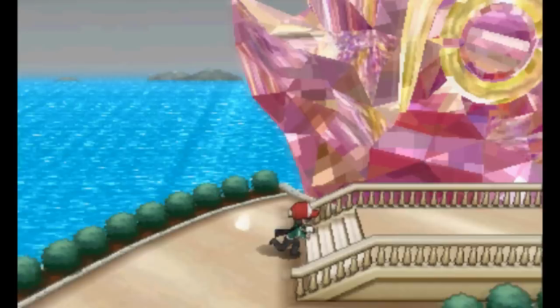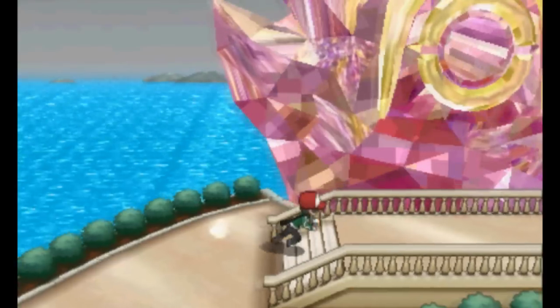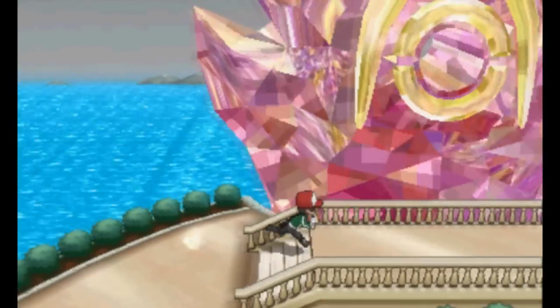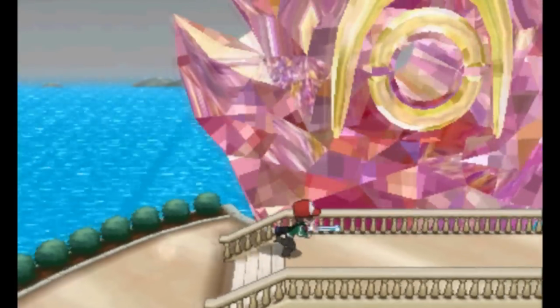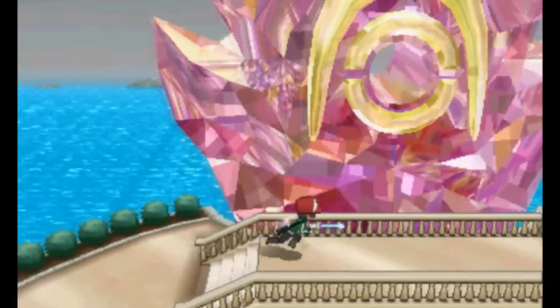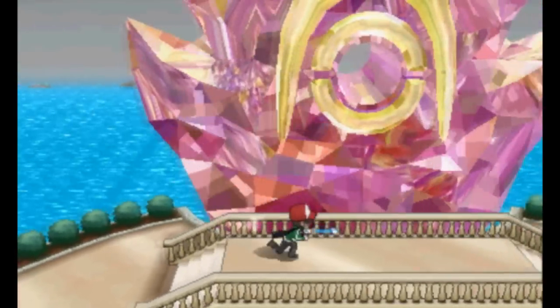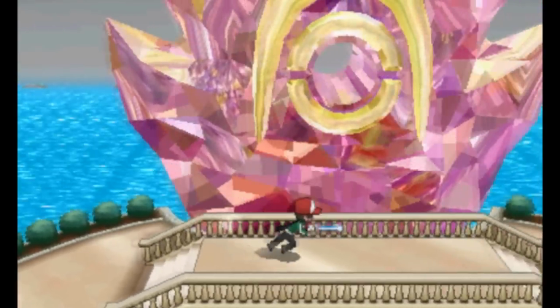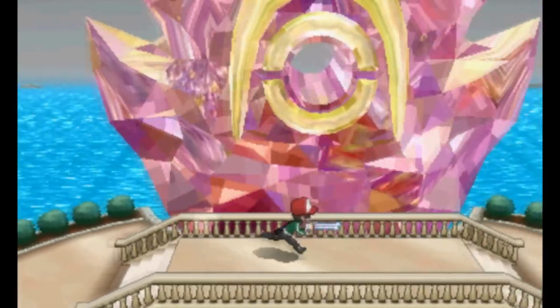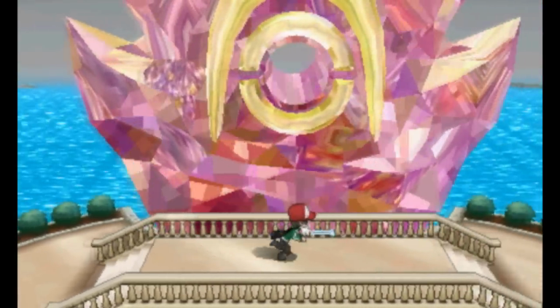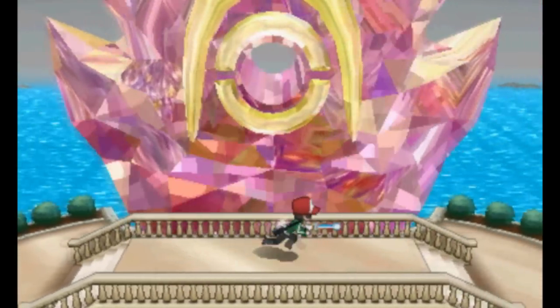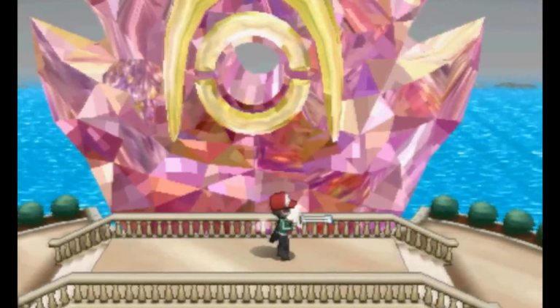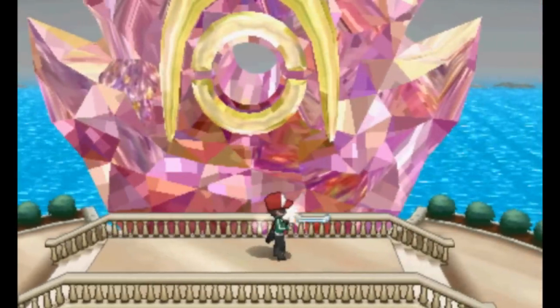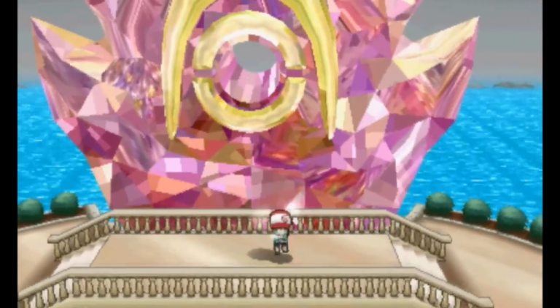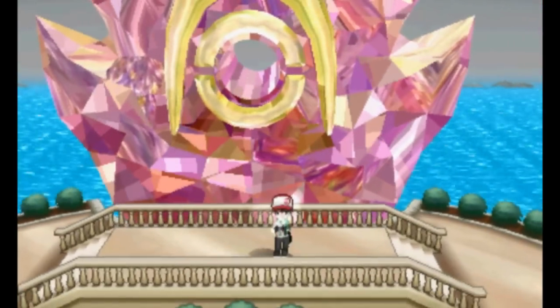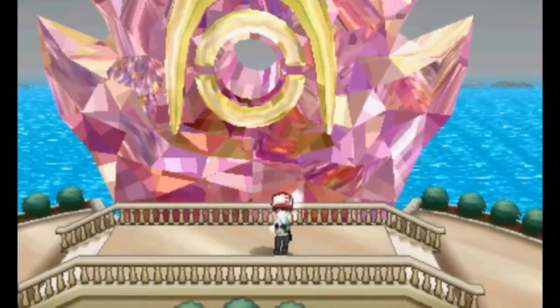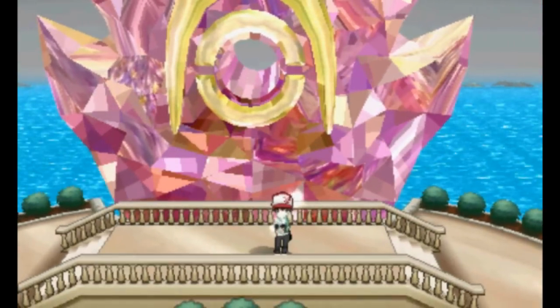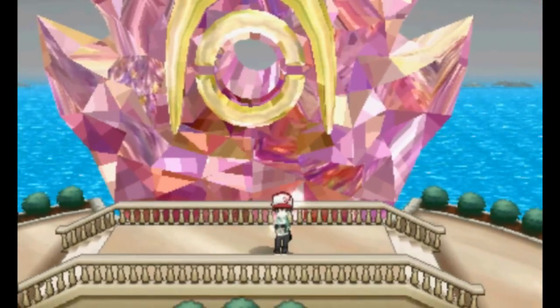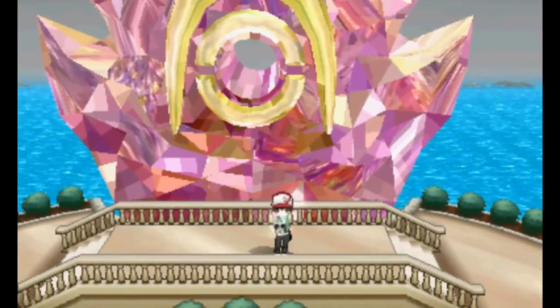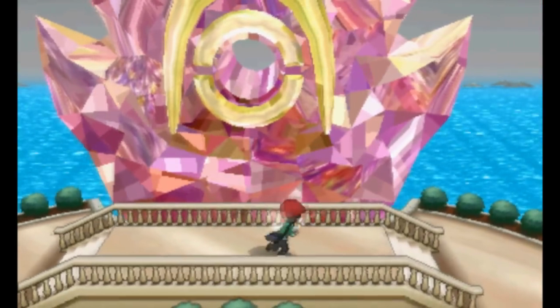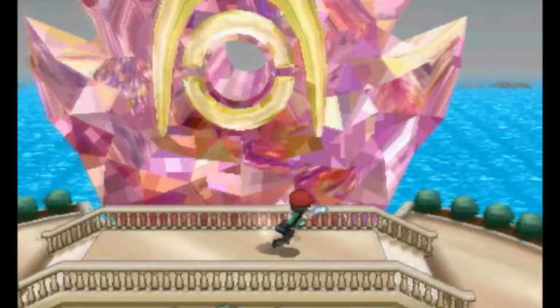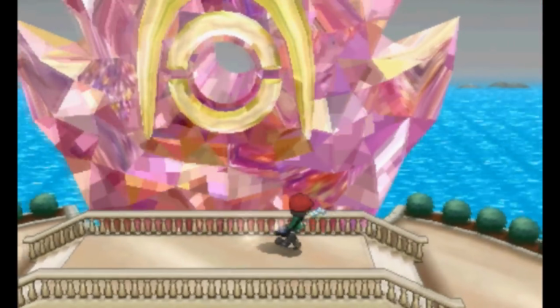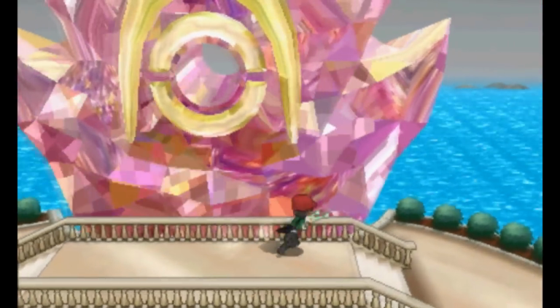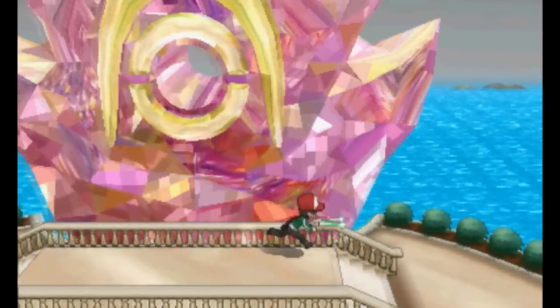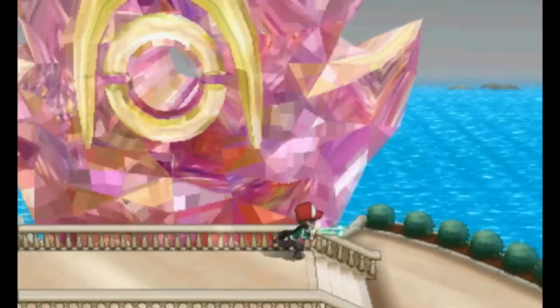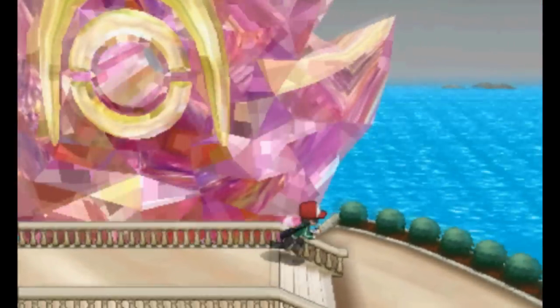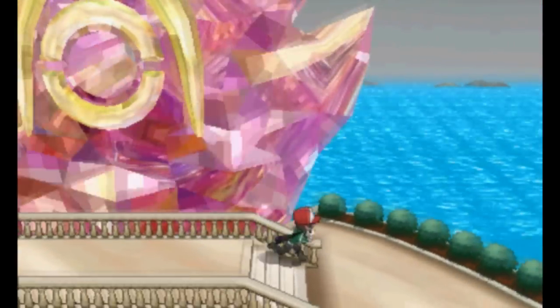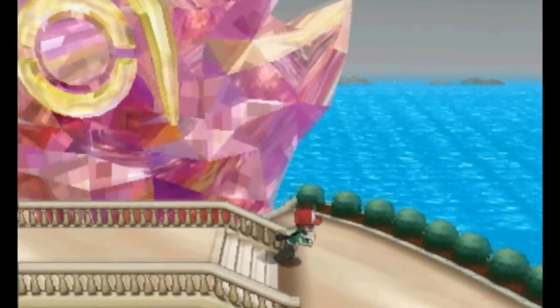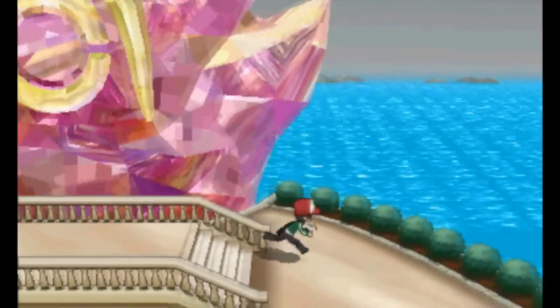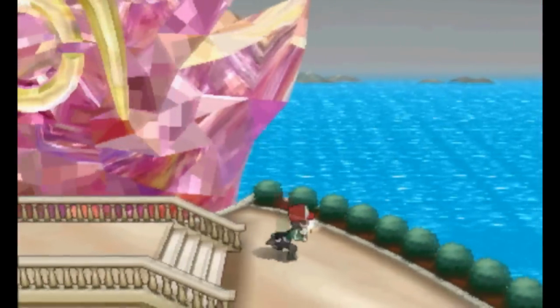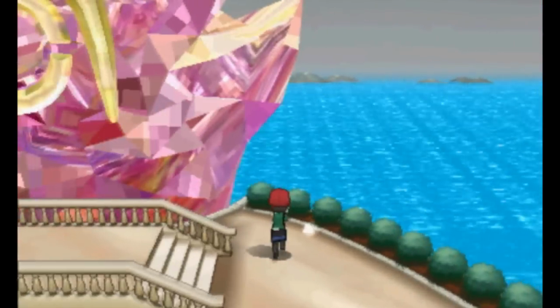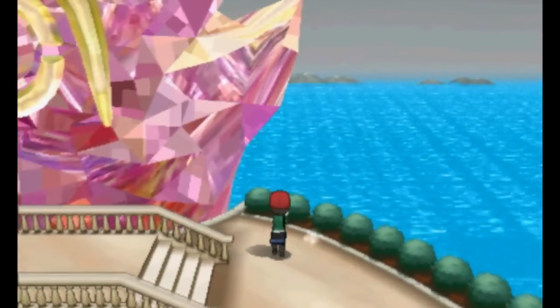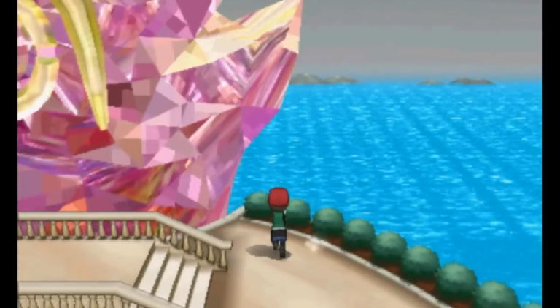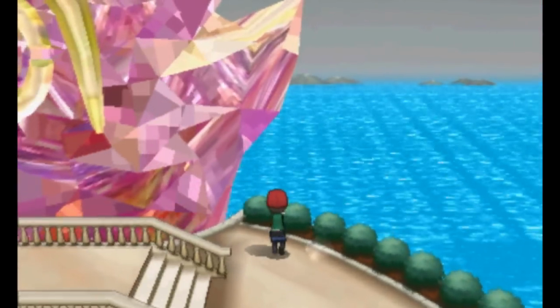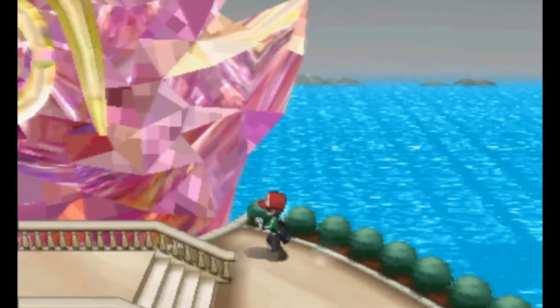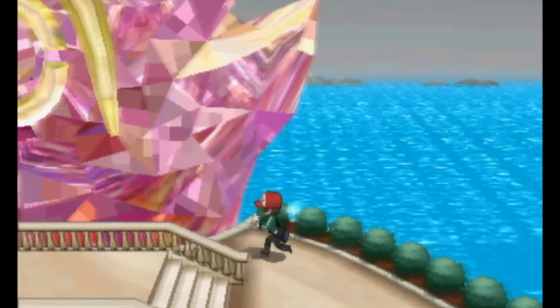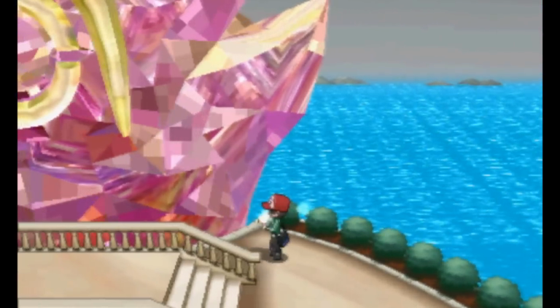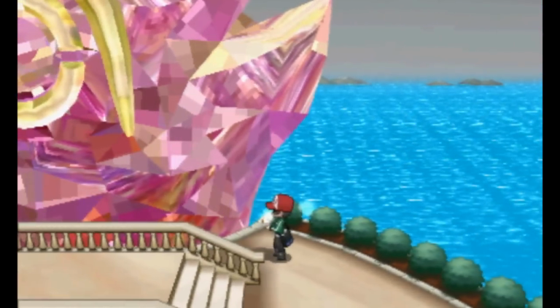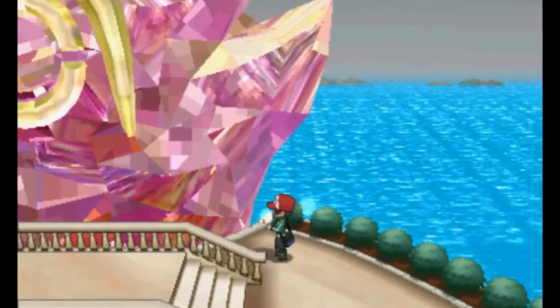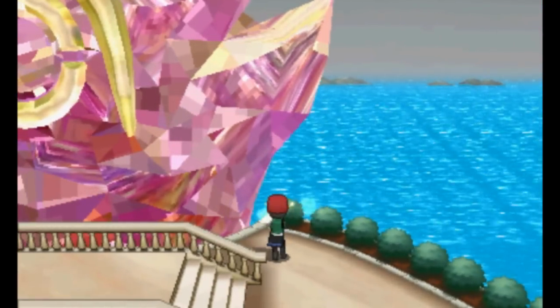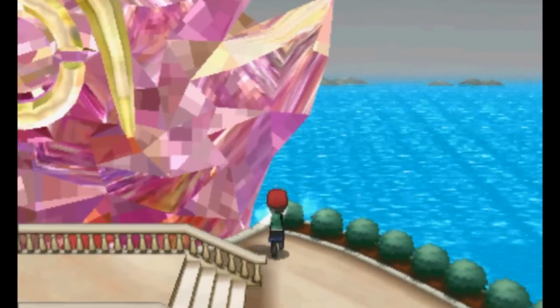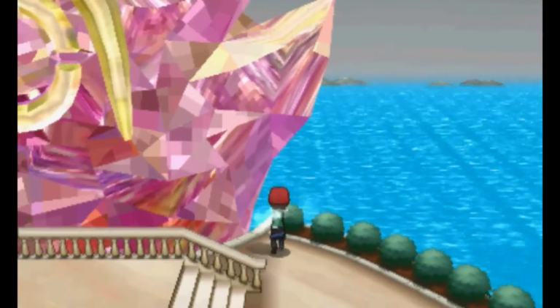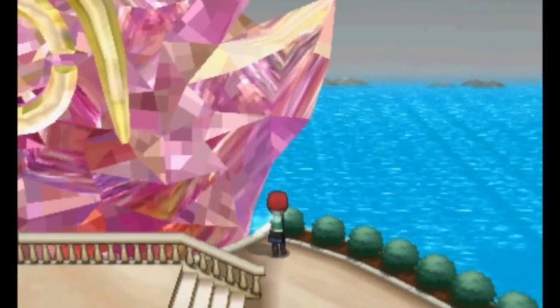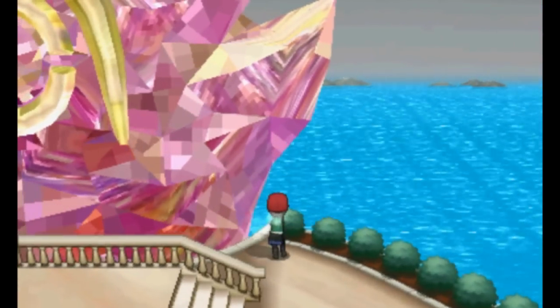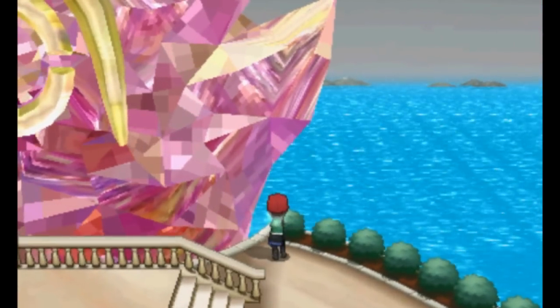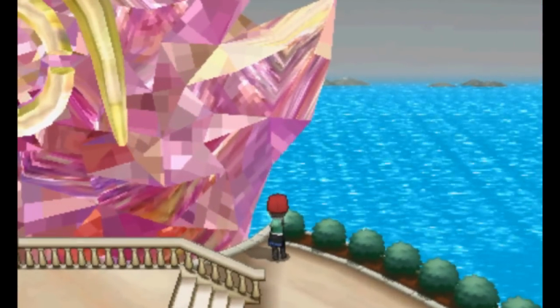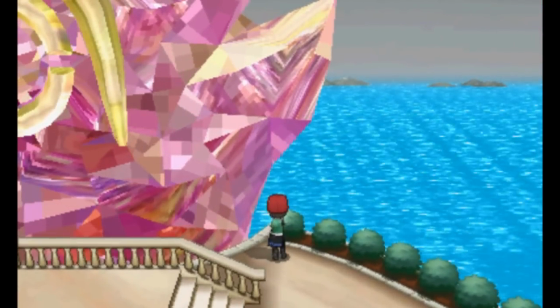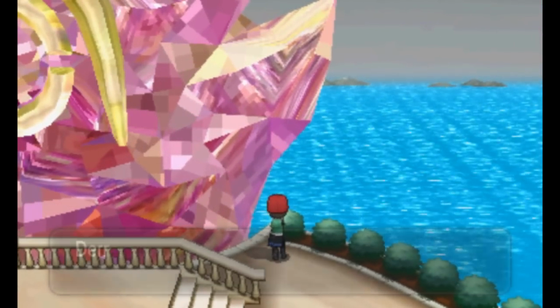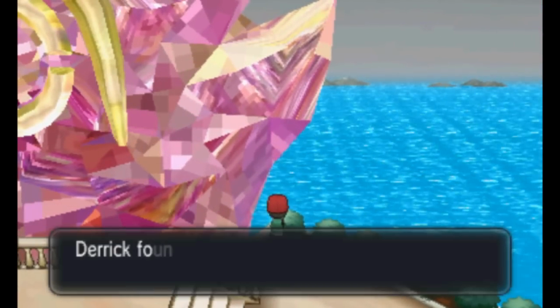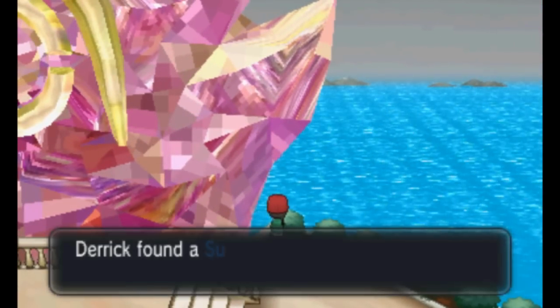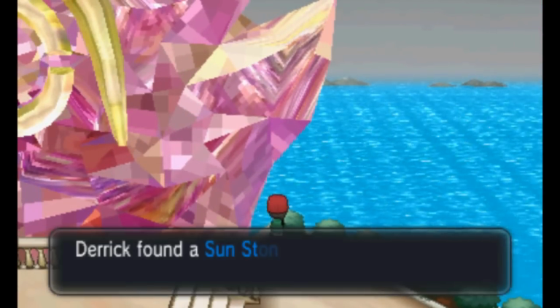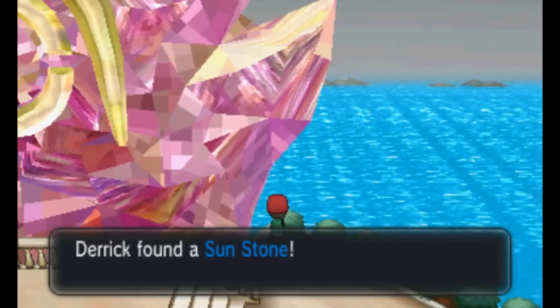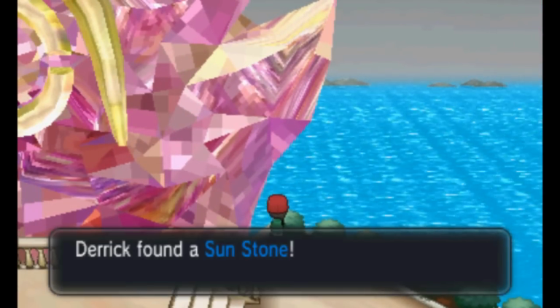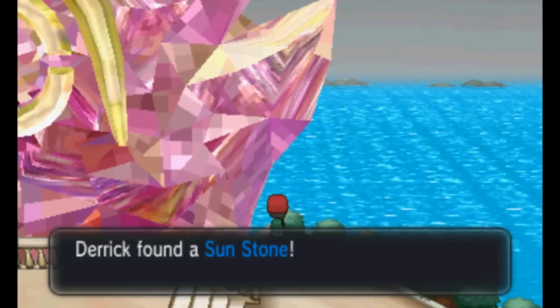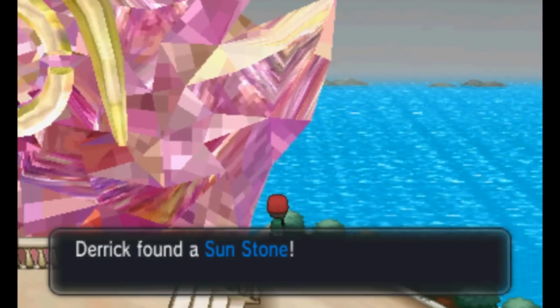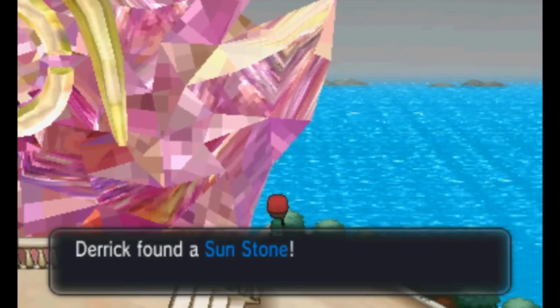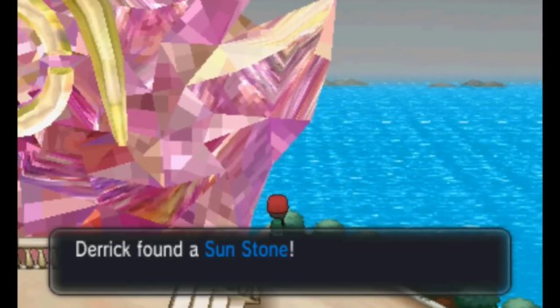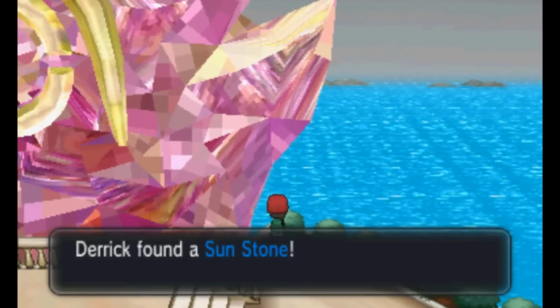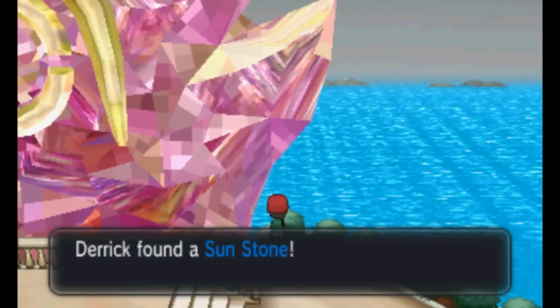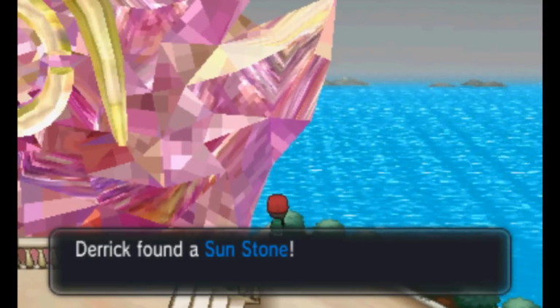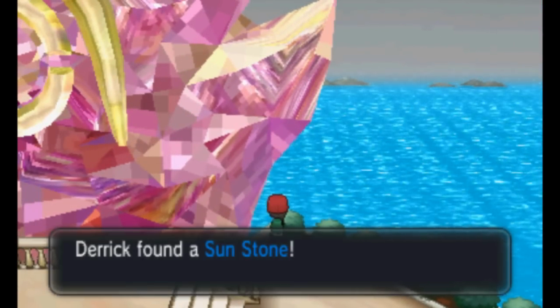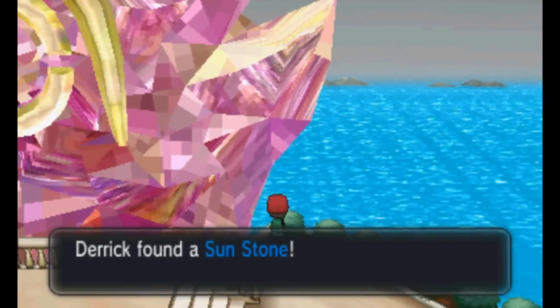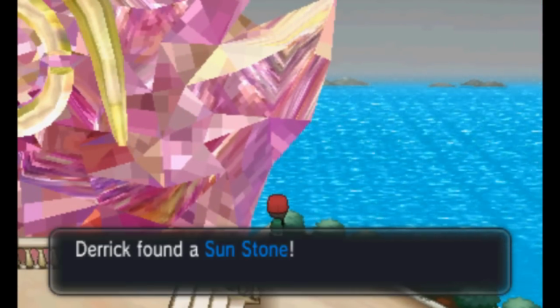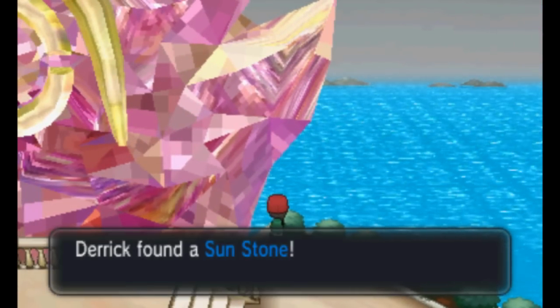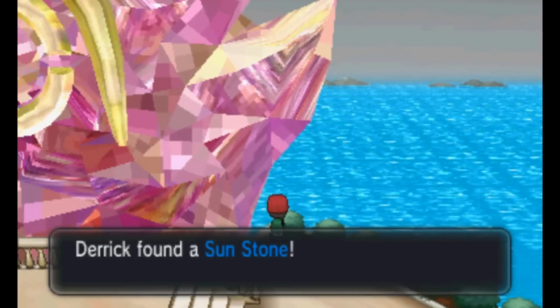Anistar City also has a hidden stone. This one is next to the Sundial on the right side. The Dowsing Rod will lead you to a Sun Stone.